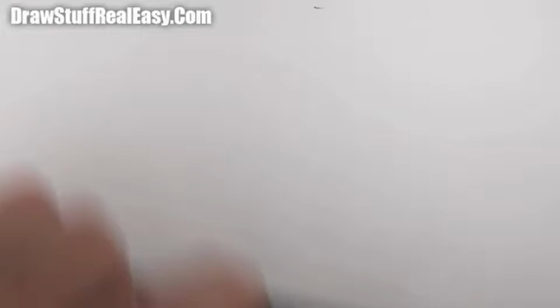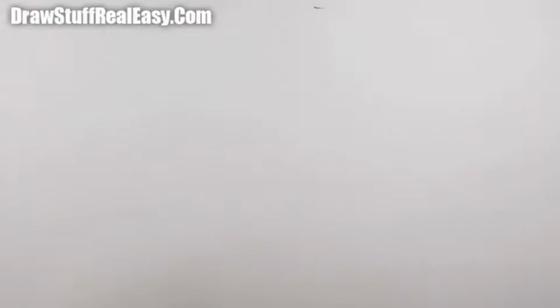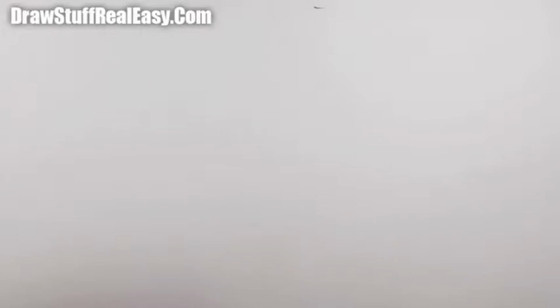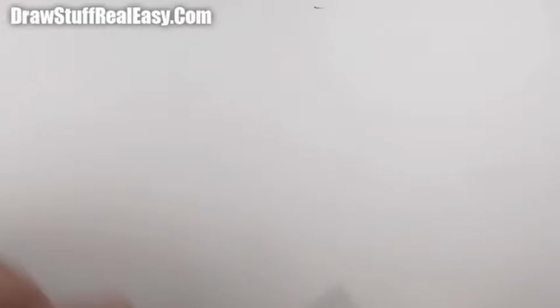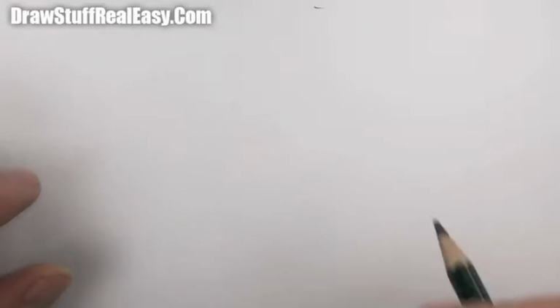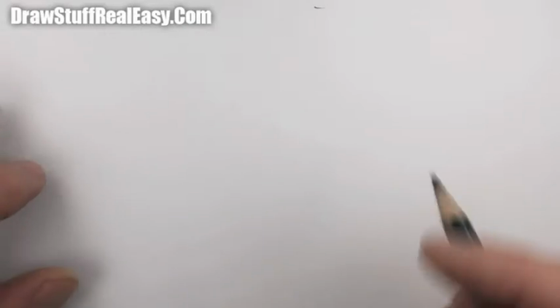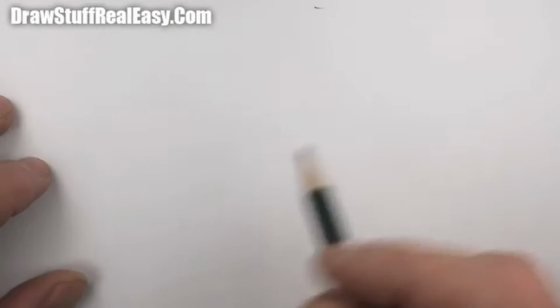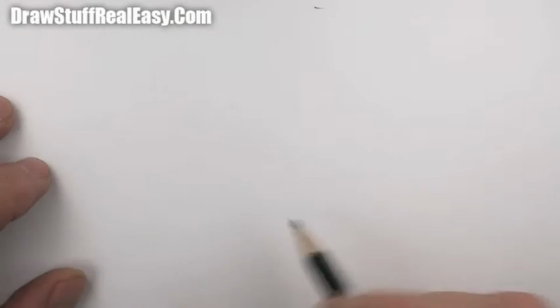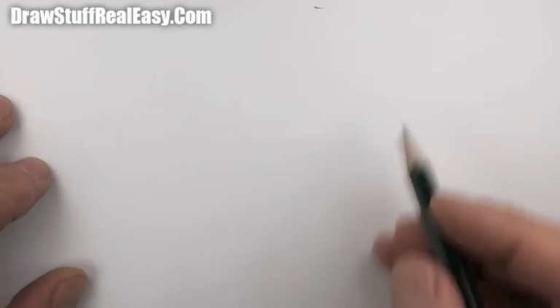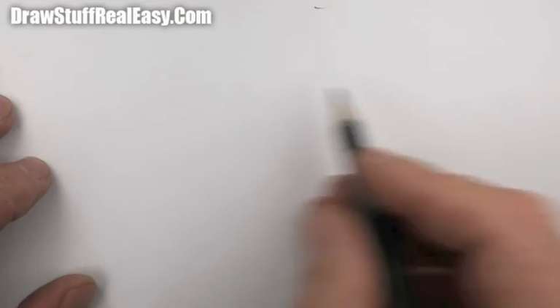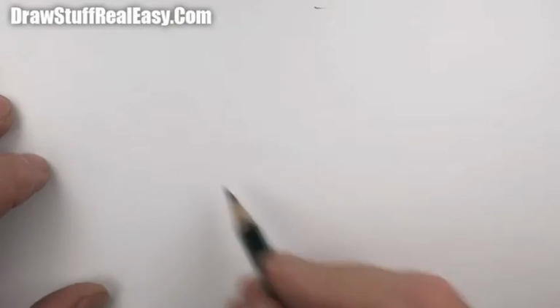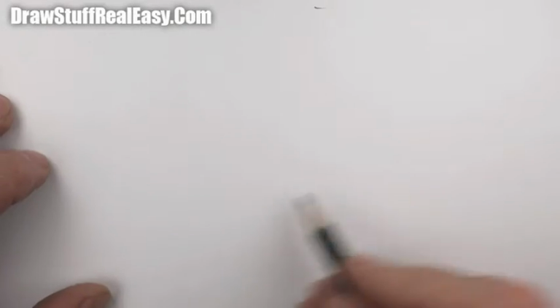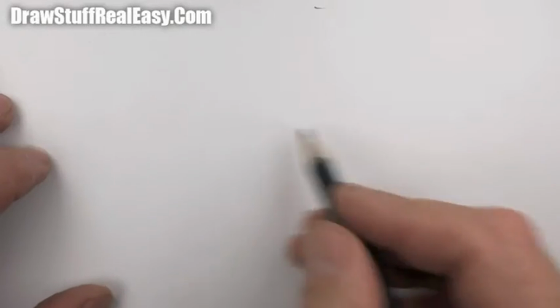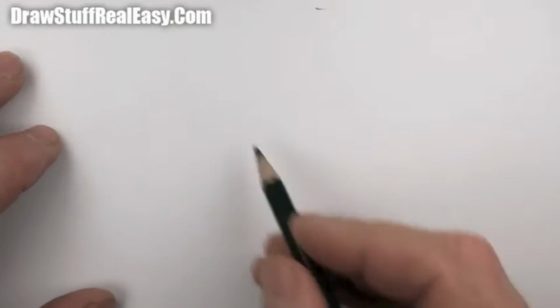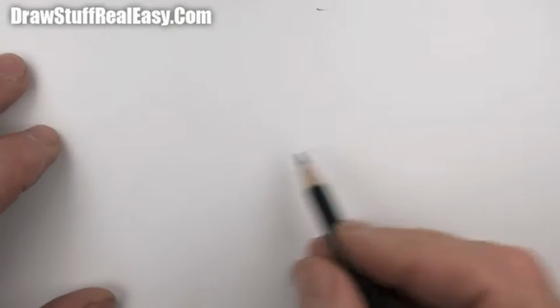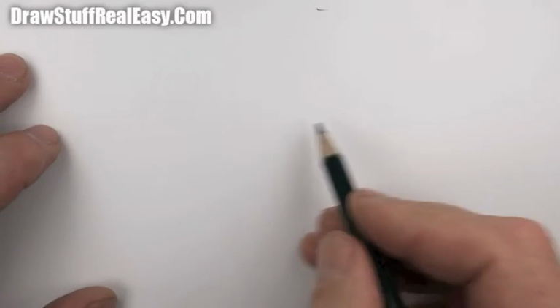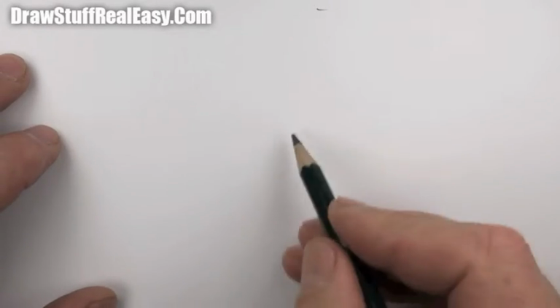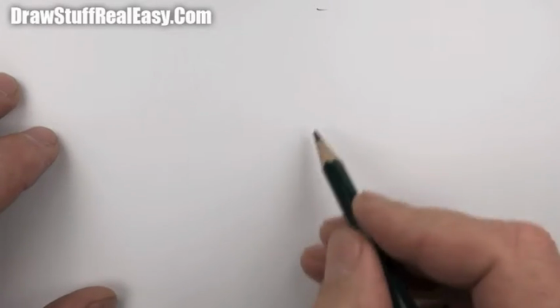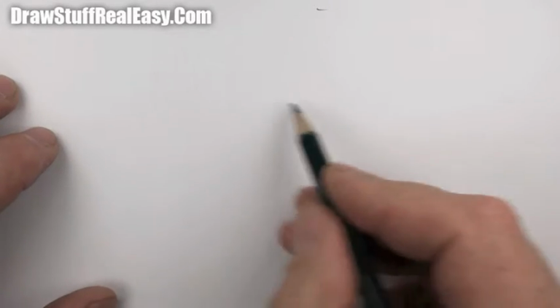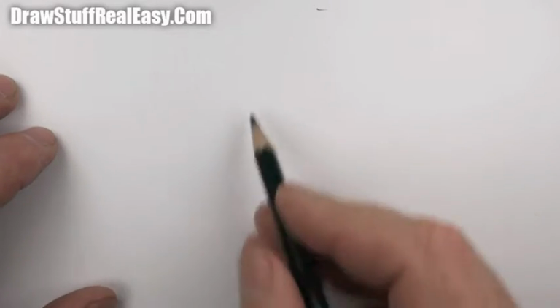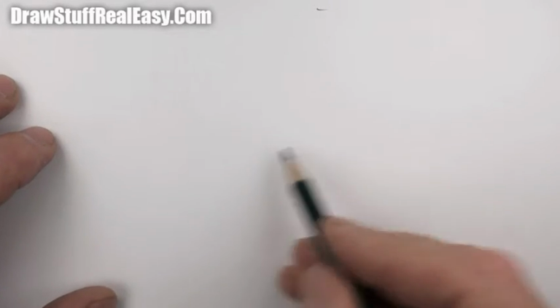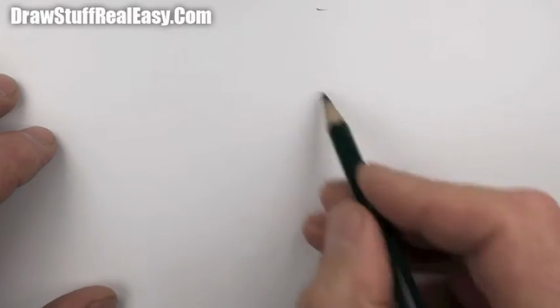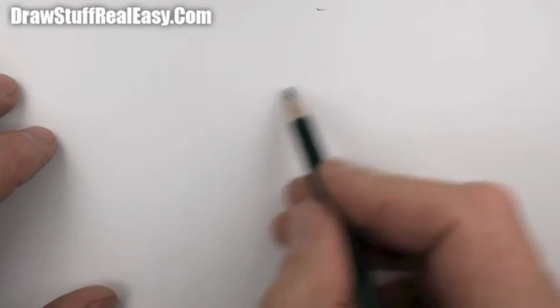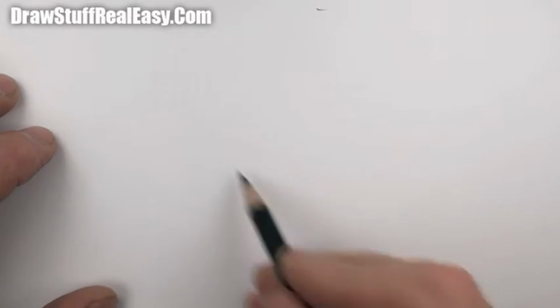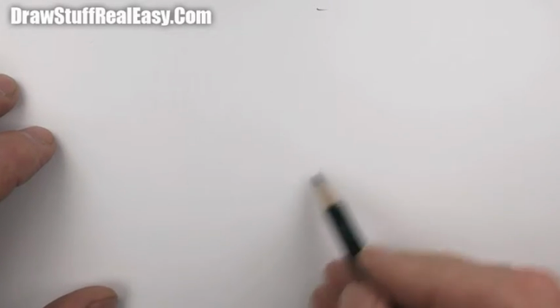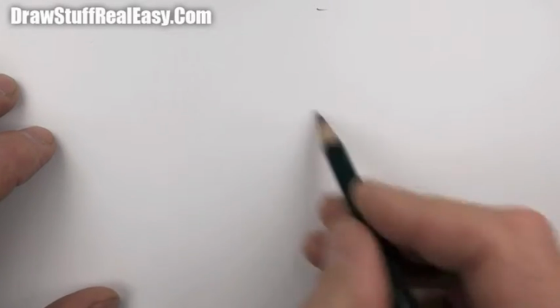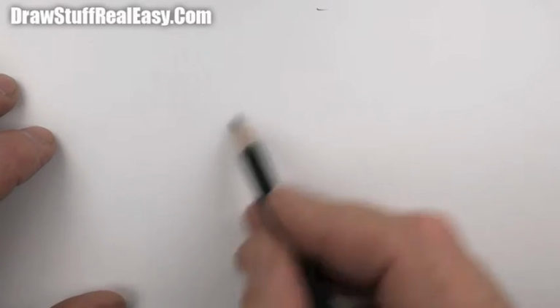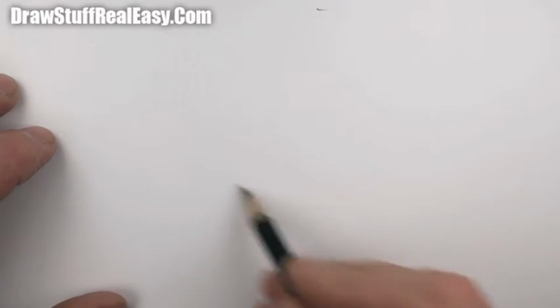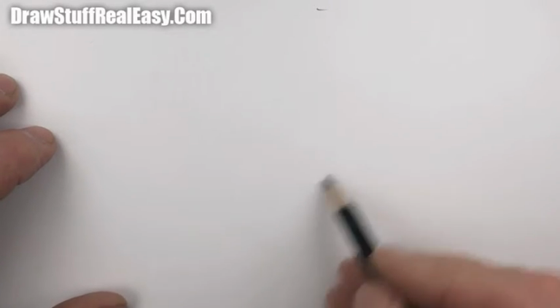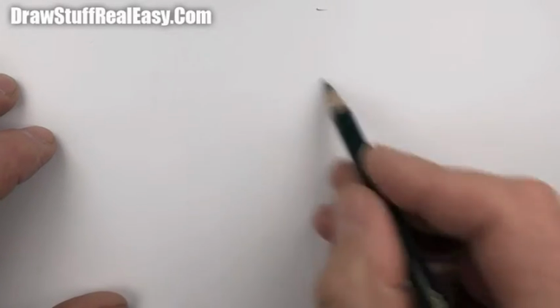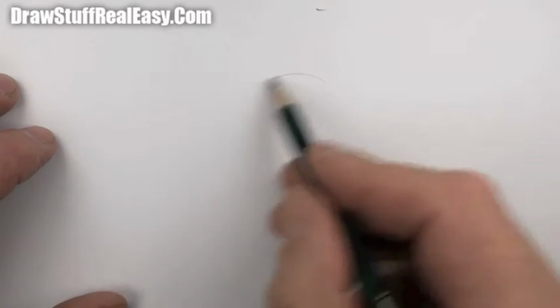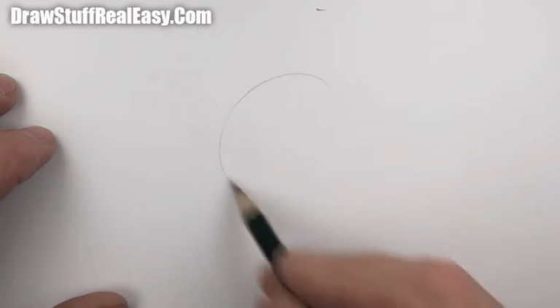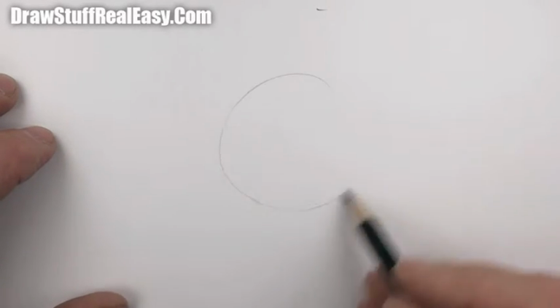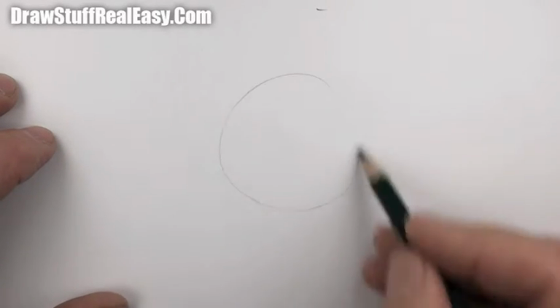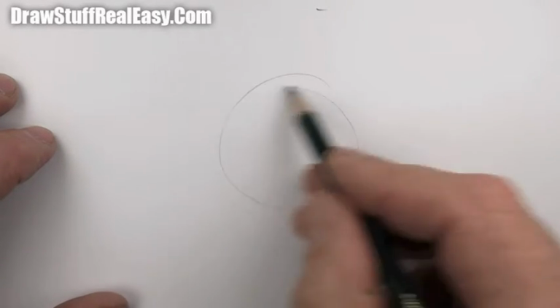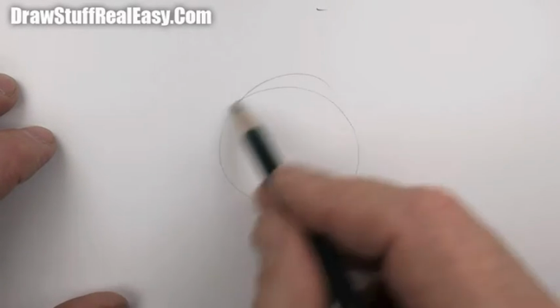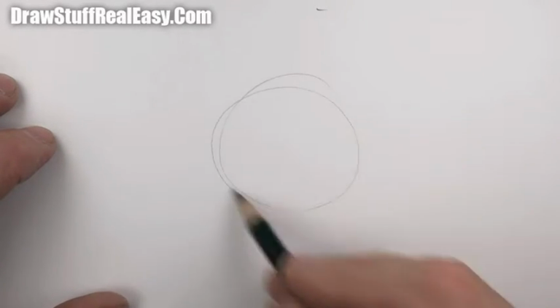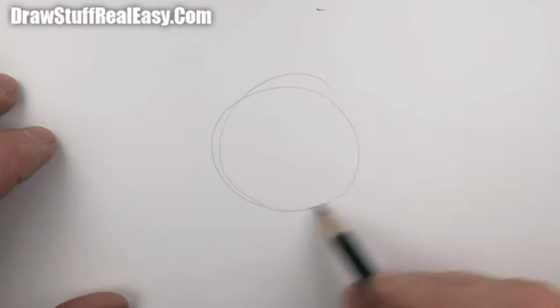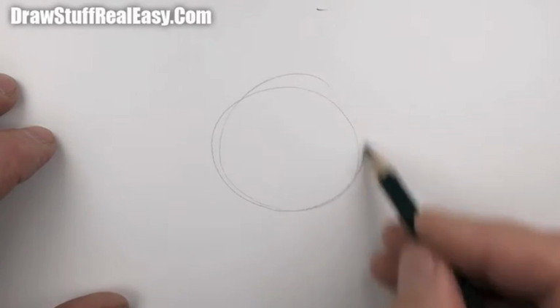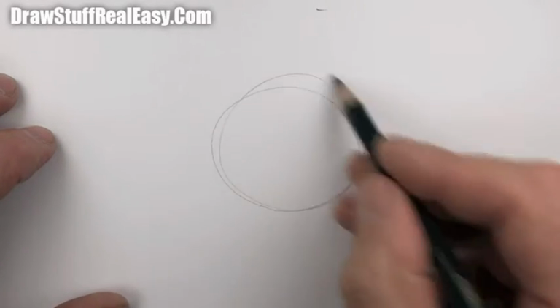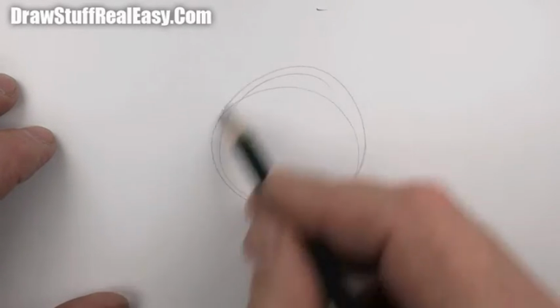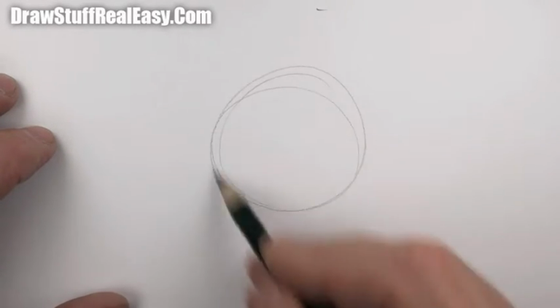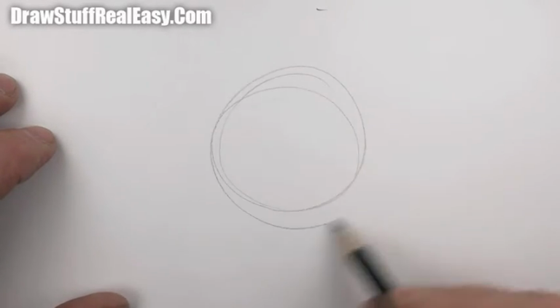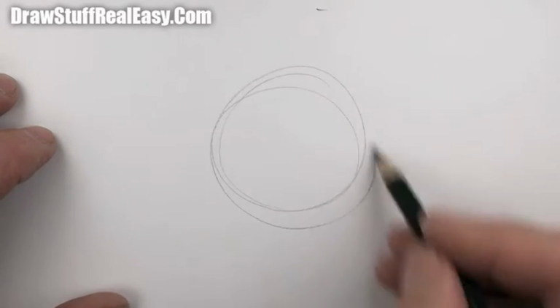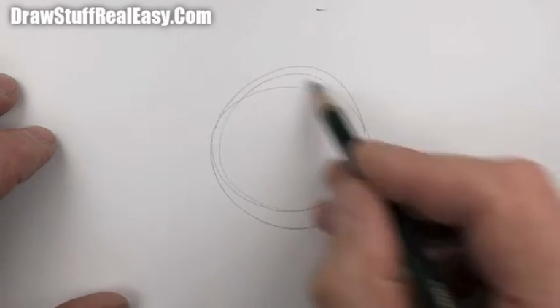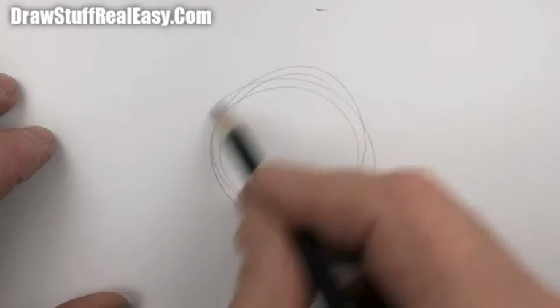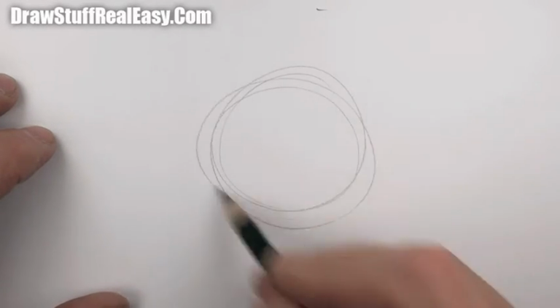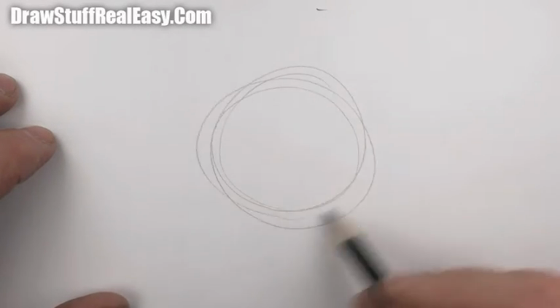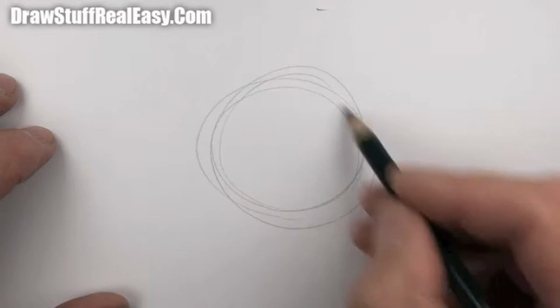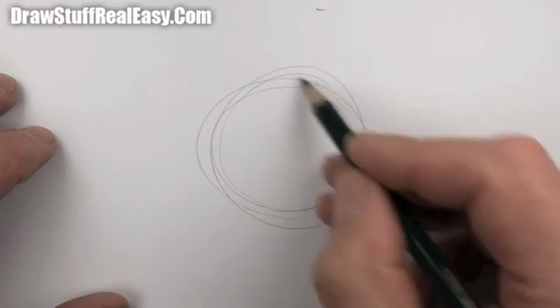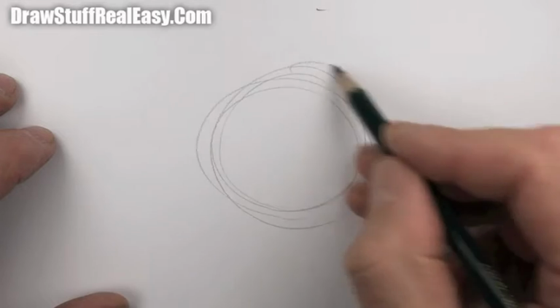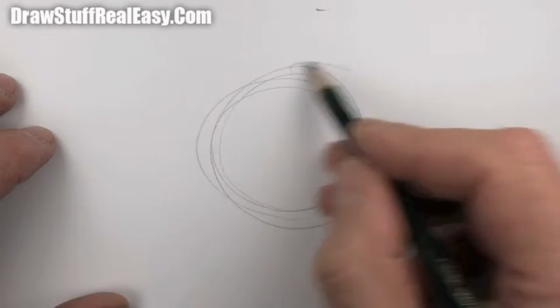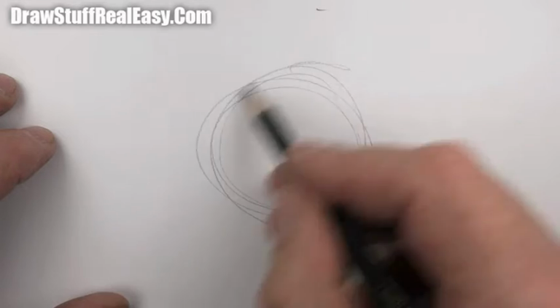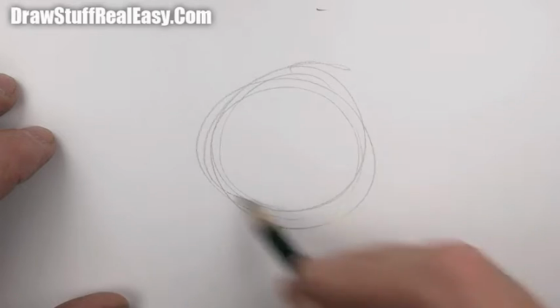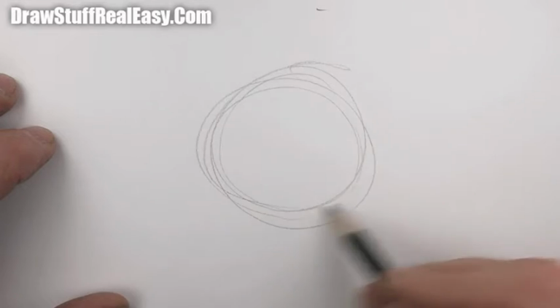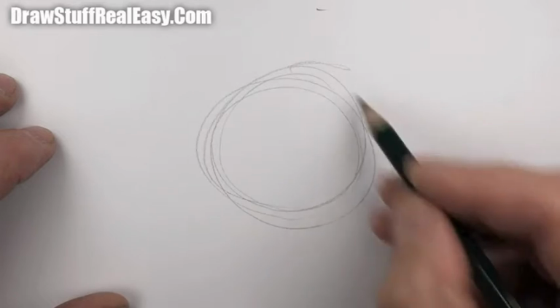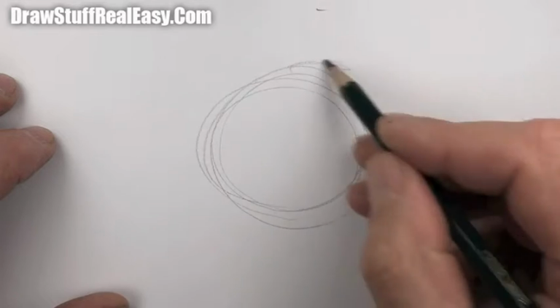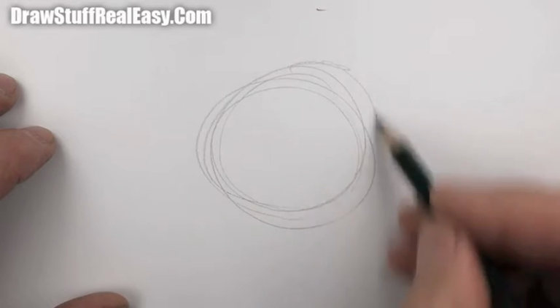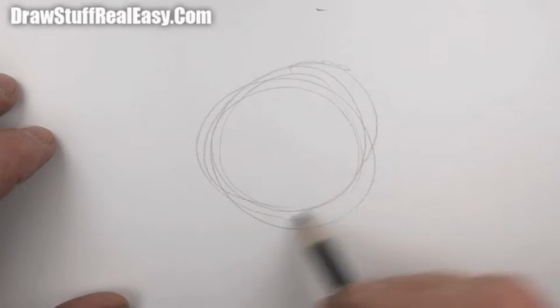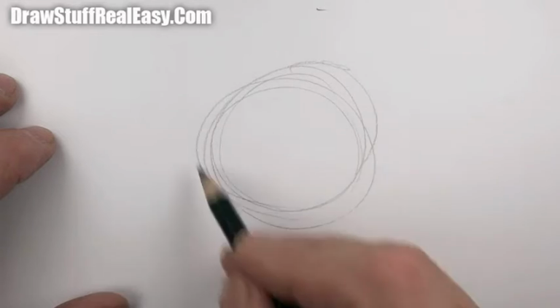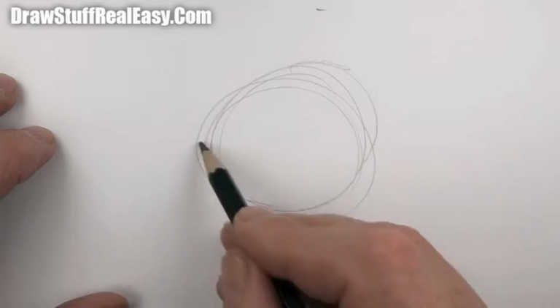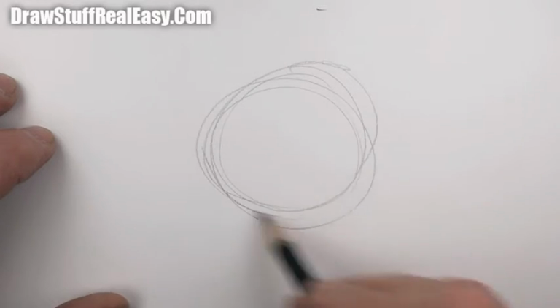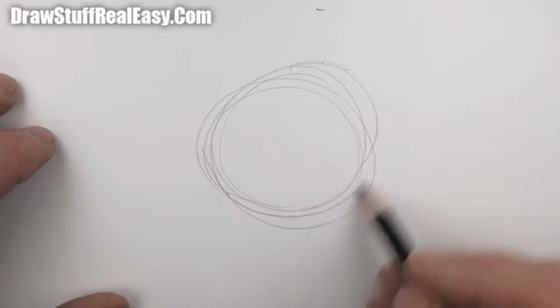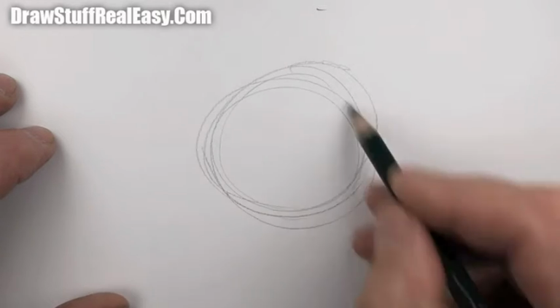Hi there, welcome to Draw Stuff Real Easy and today I'm going to draw a cabbage. Why on earth am I drawing a cabbage? I don't know.